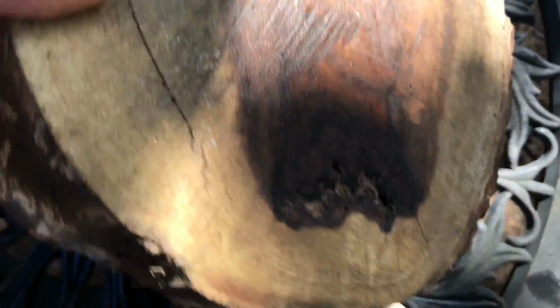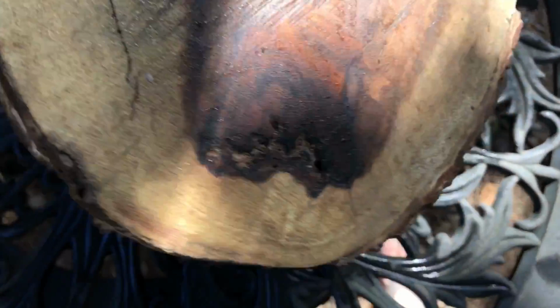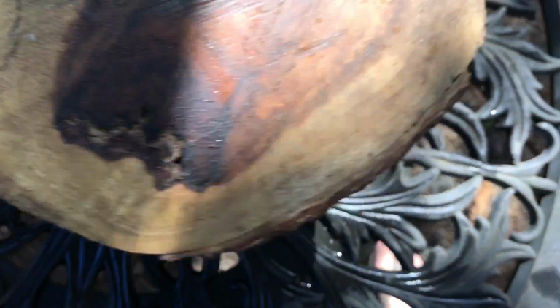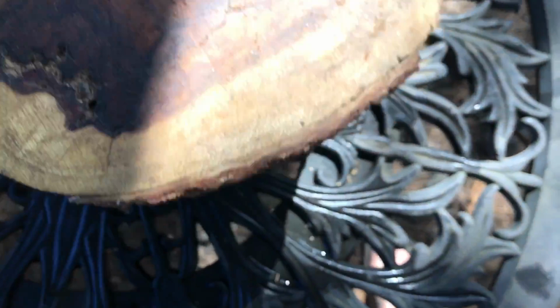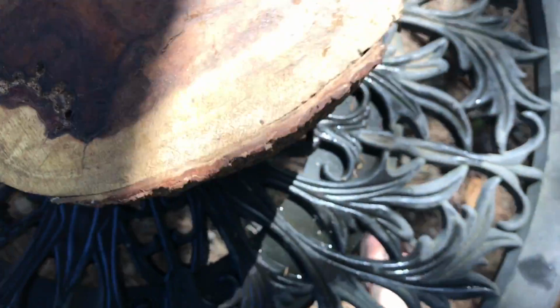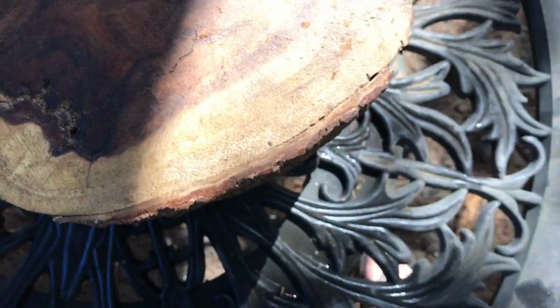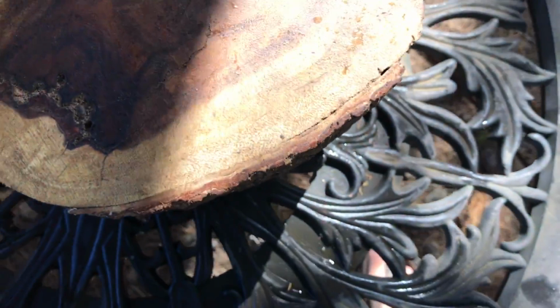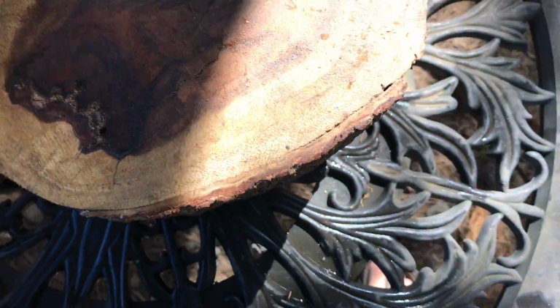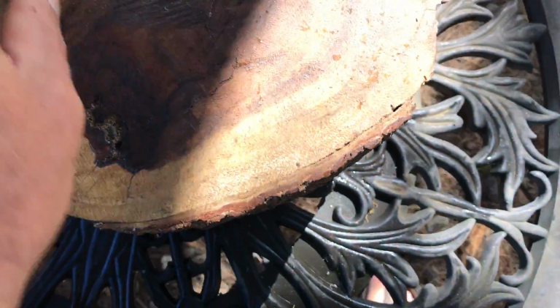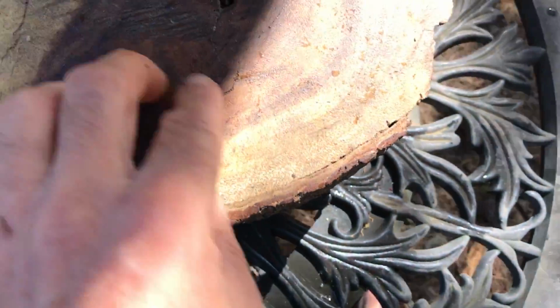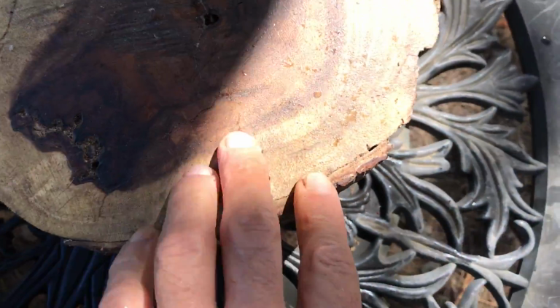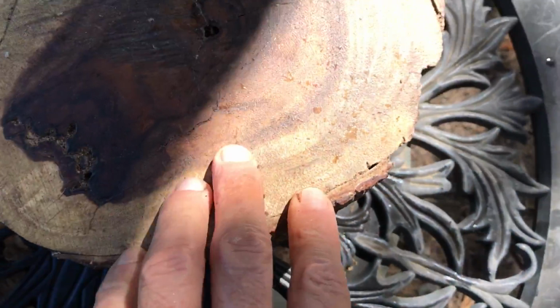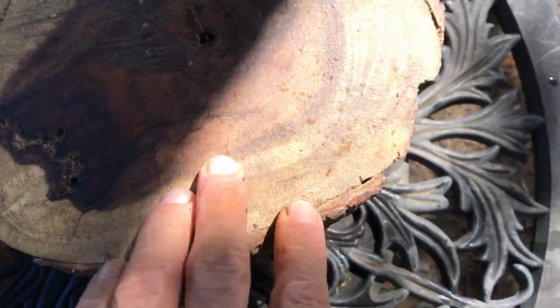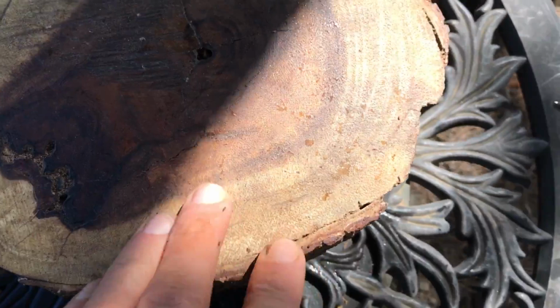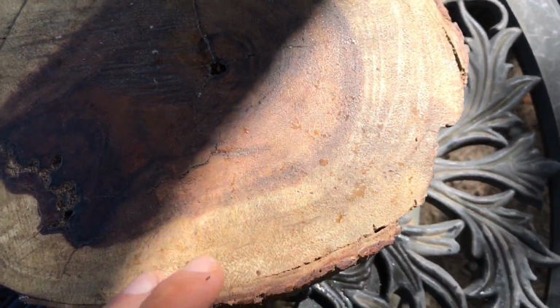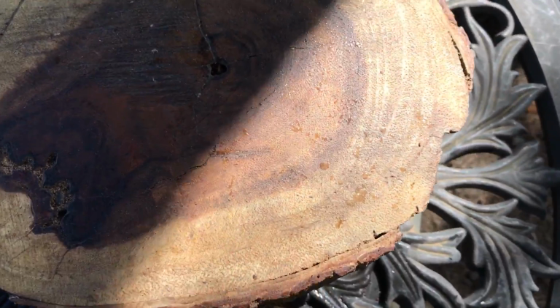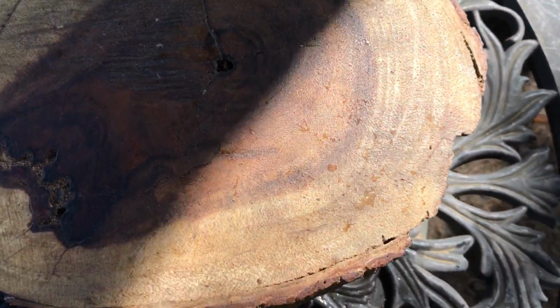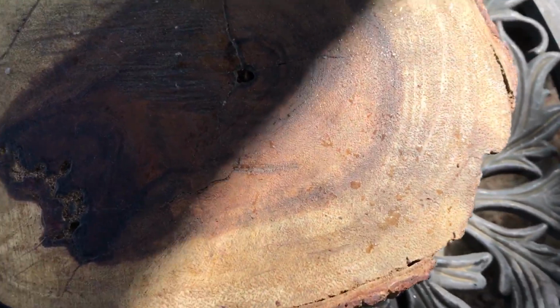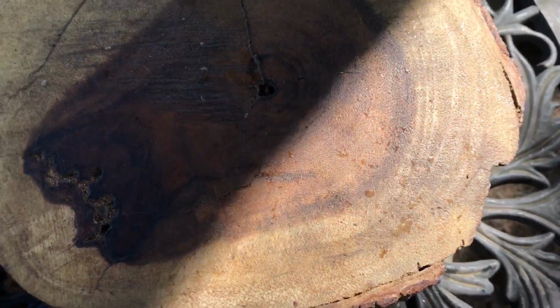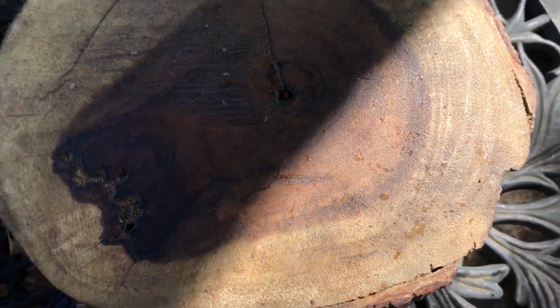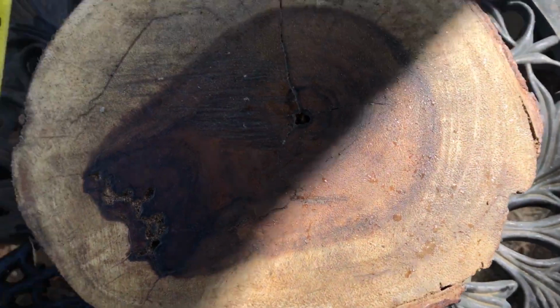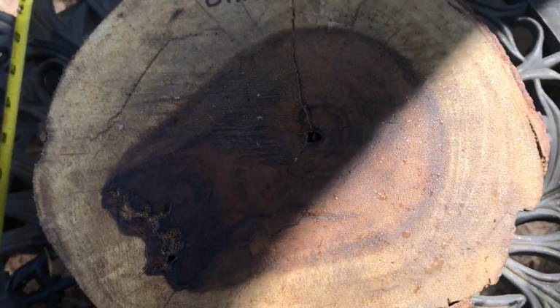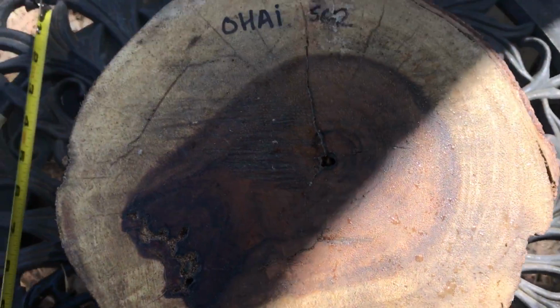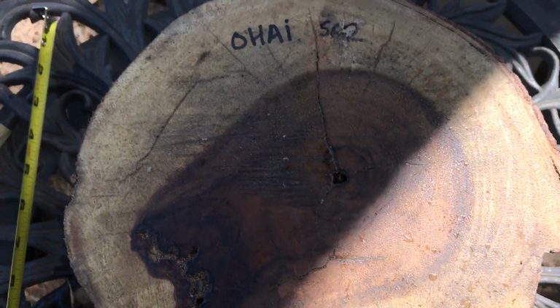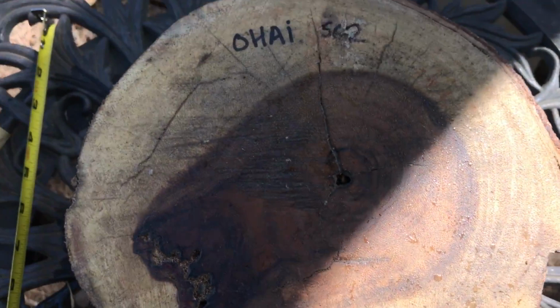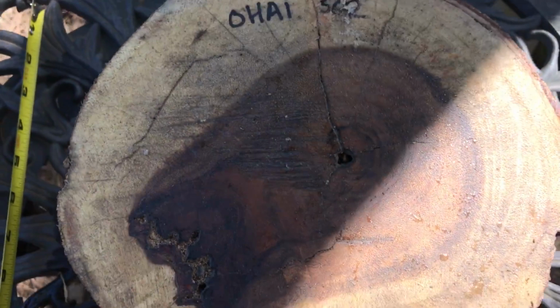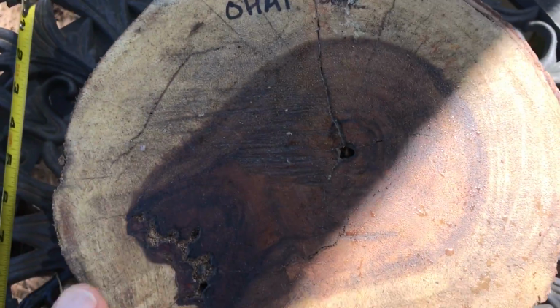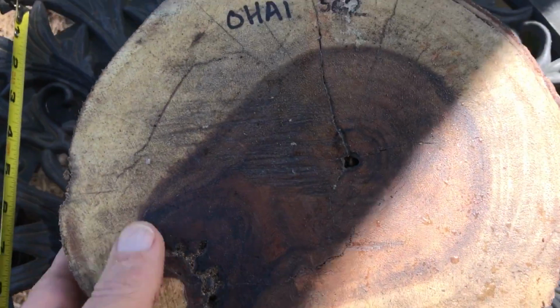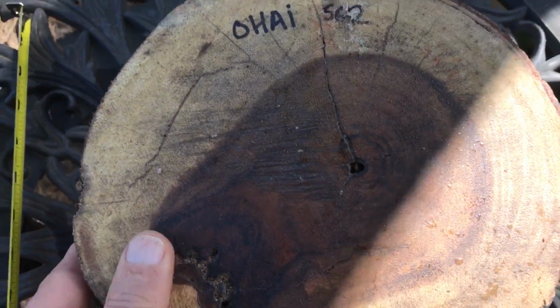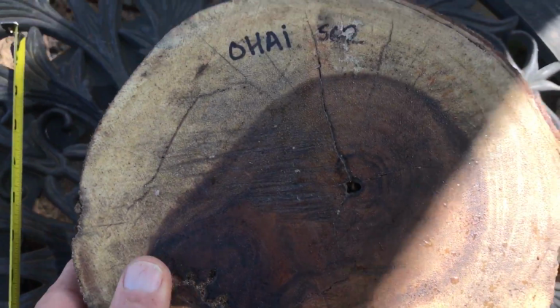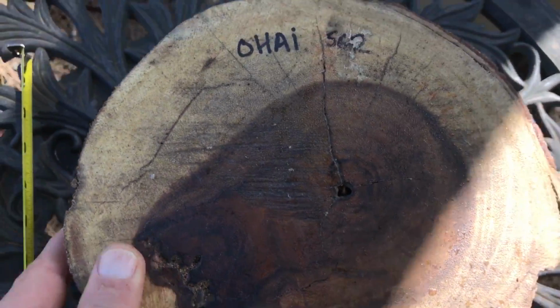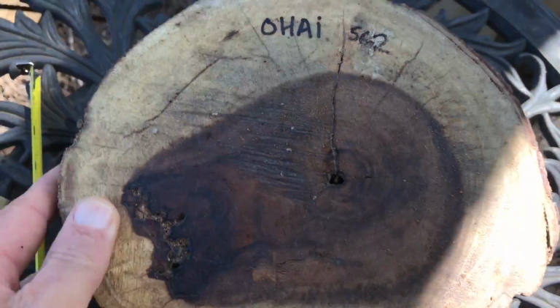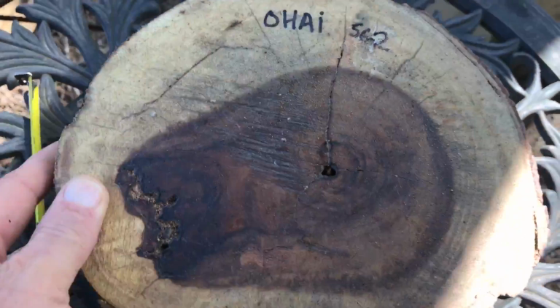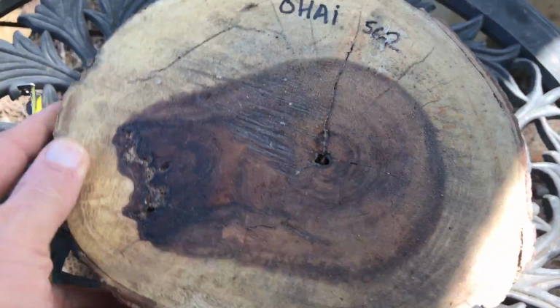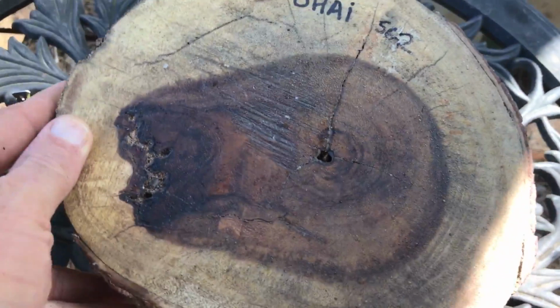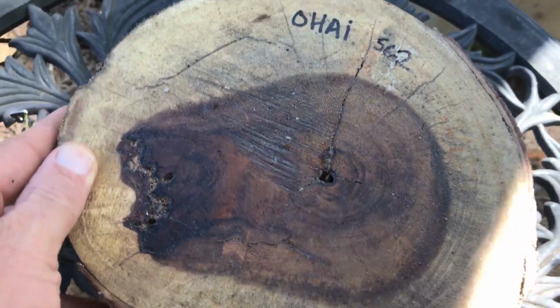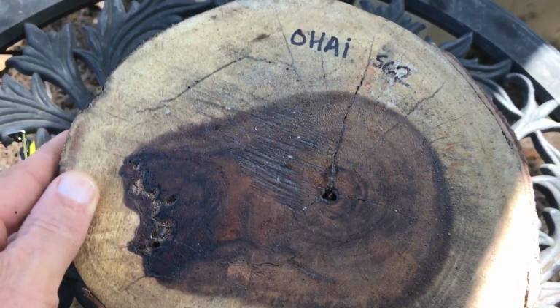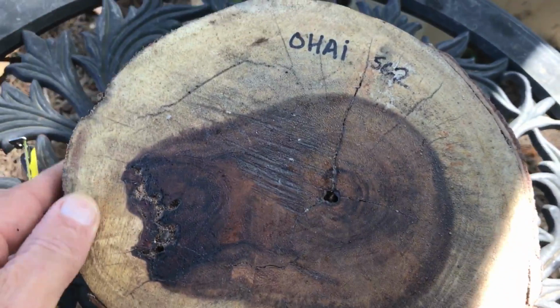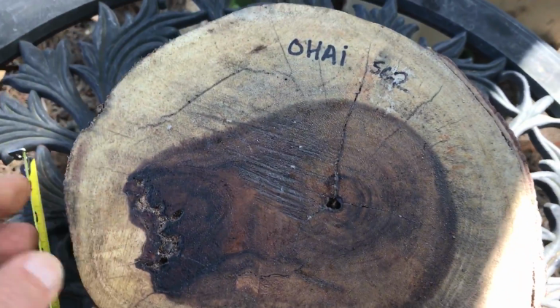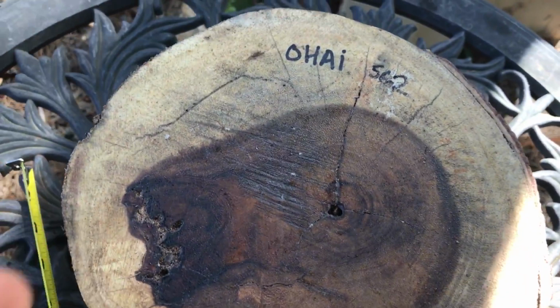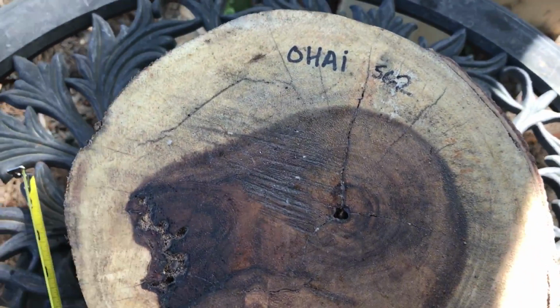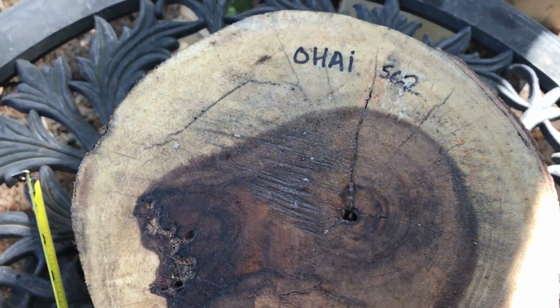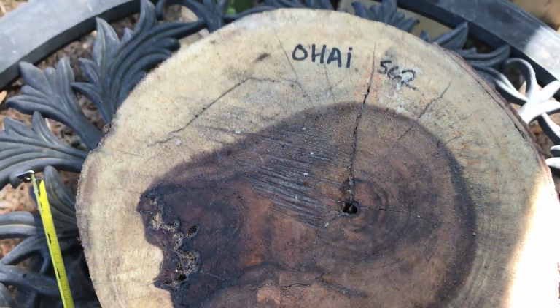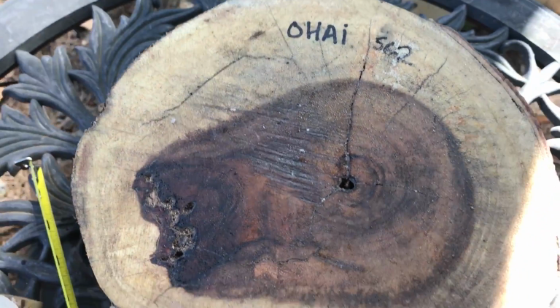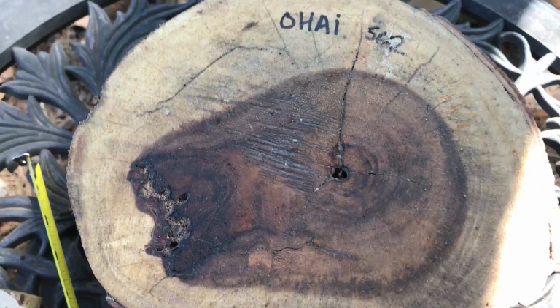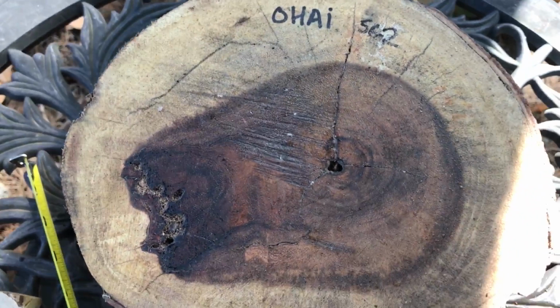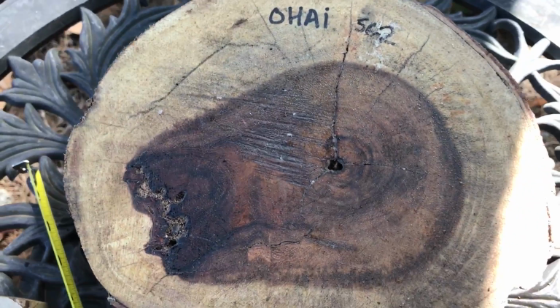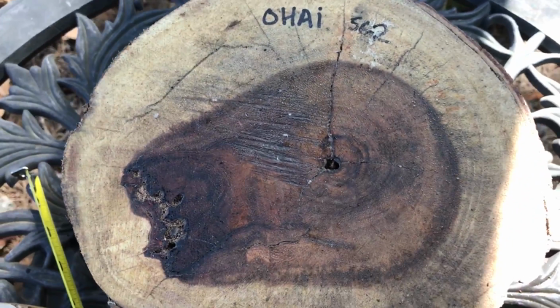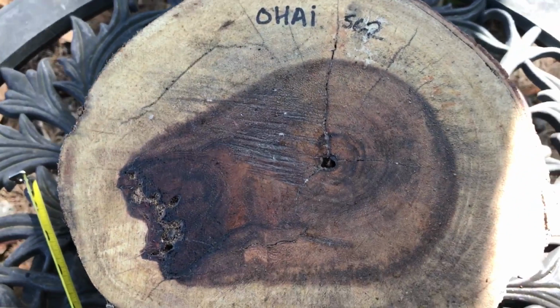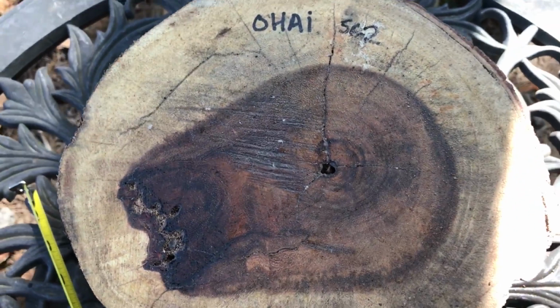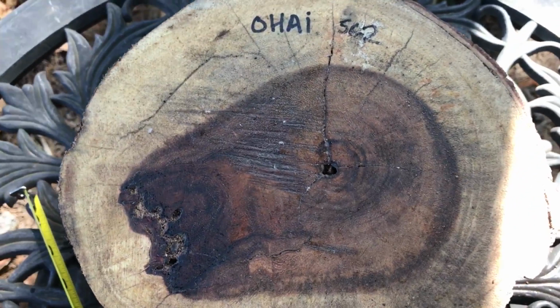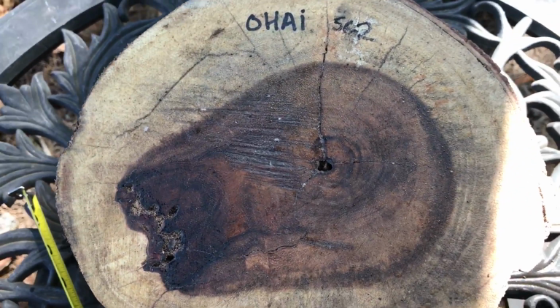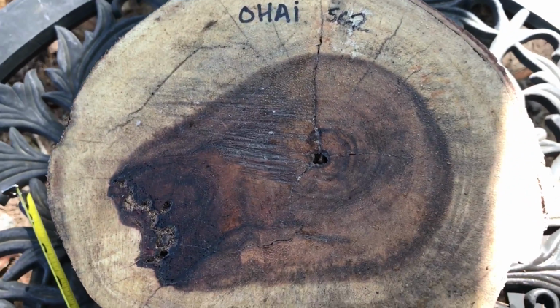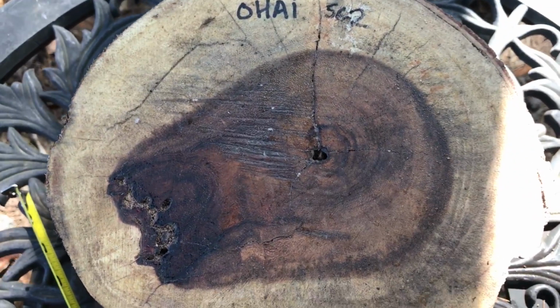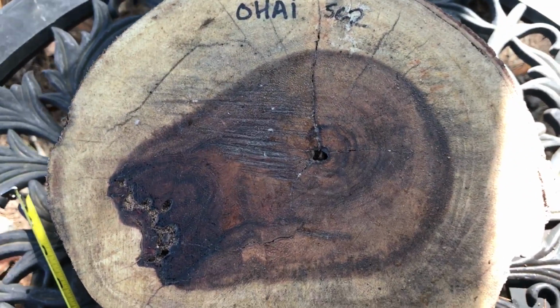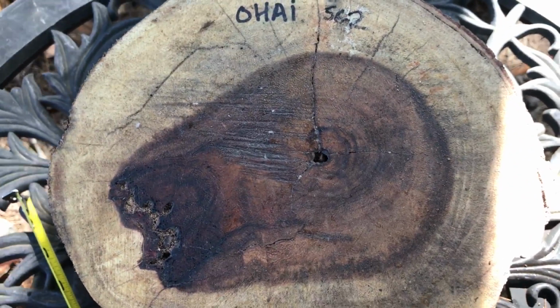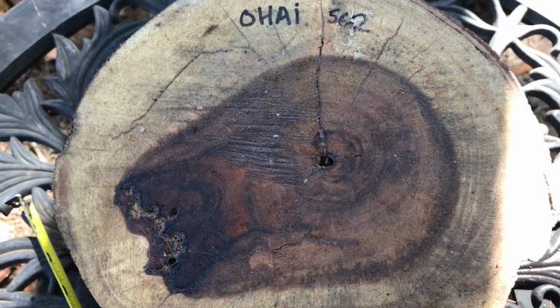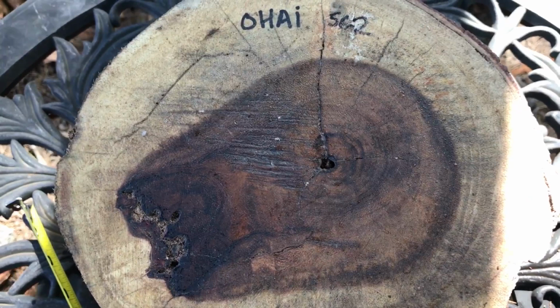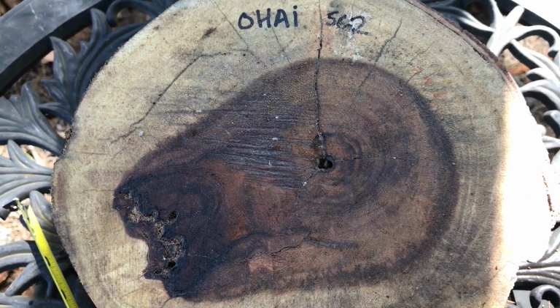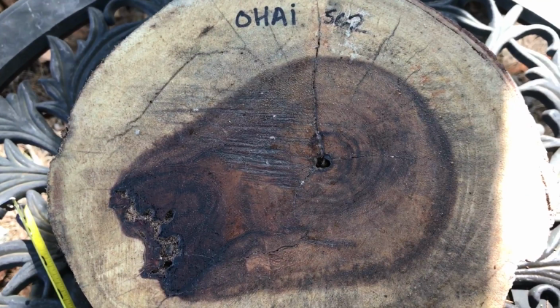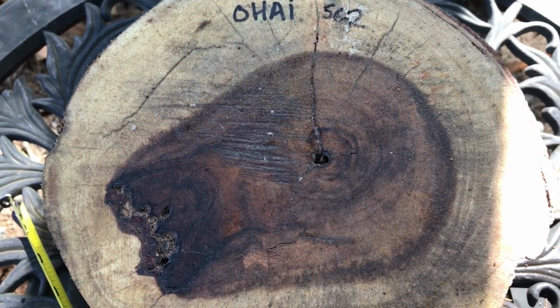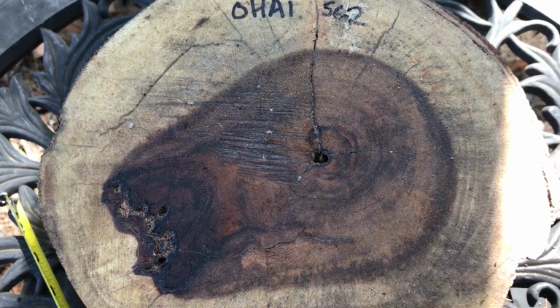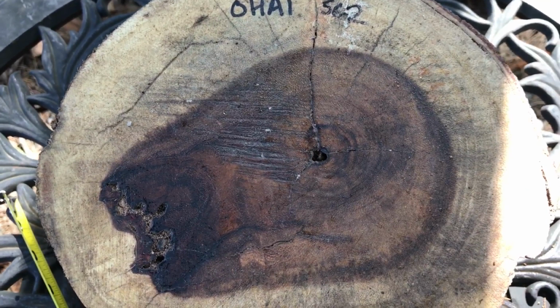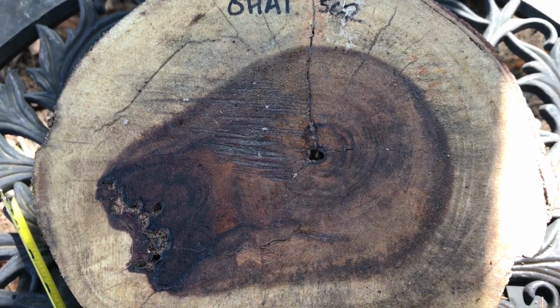It's a real nice log. Be fun to turn. That's auction number 562. Thanks for looking everybody. Good luck.